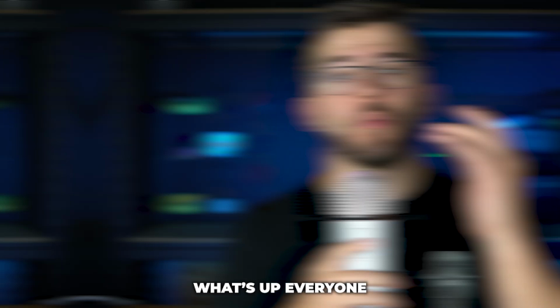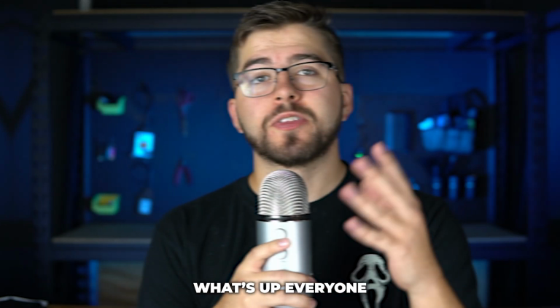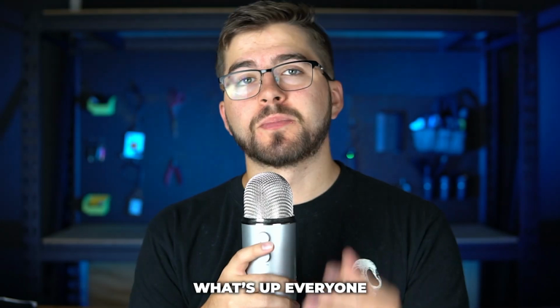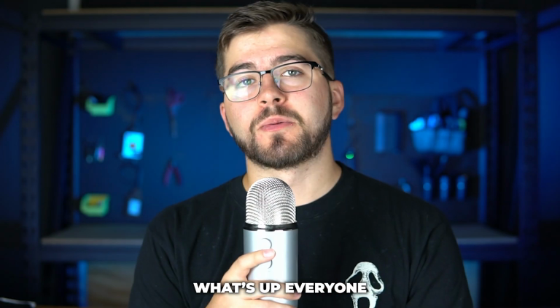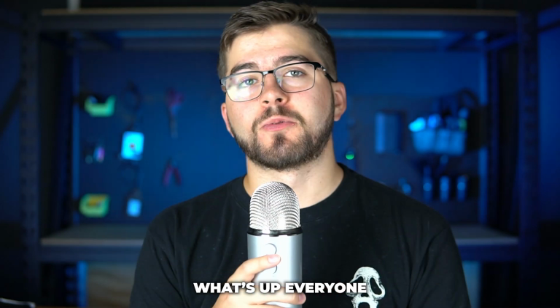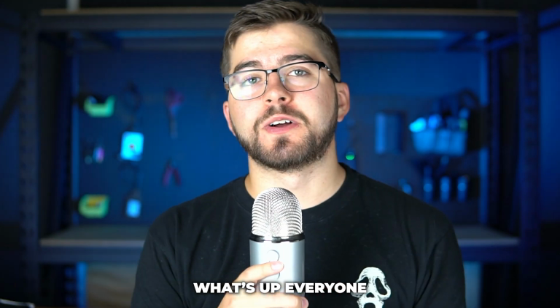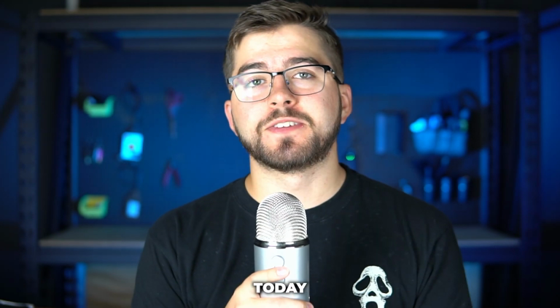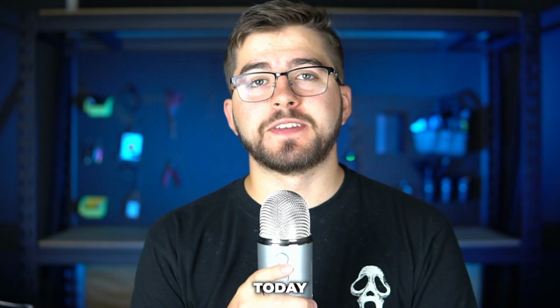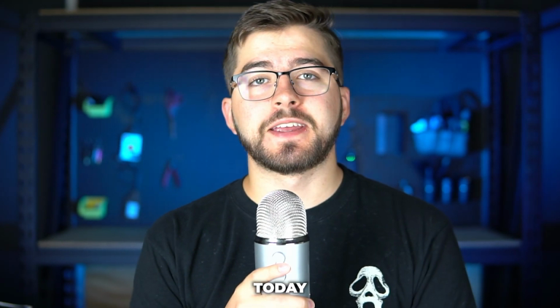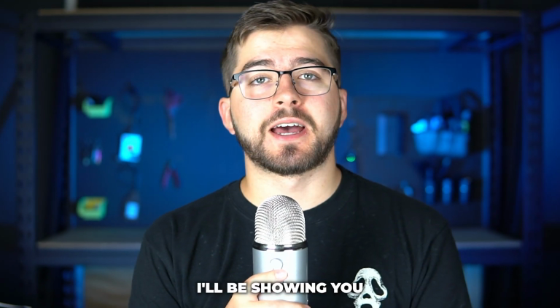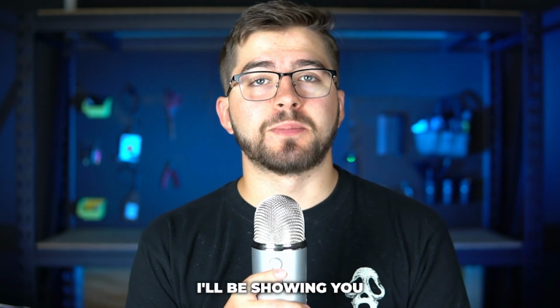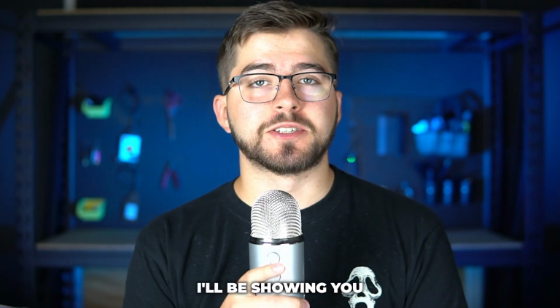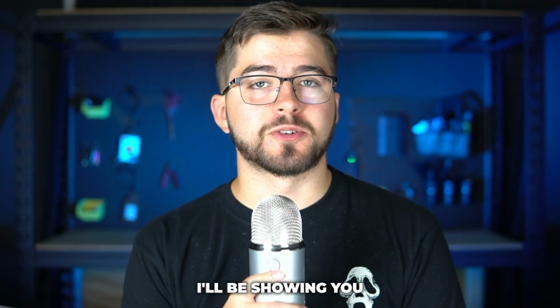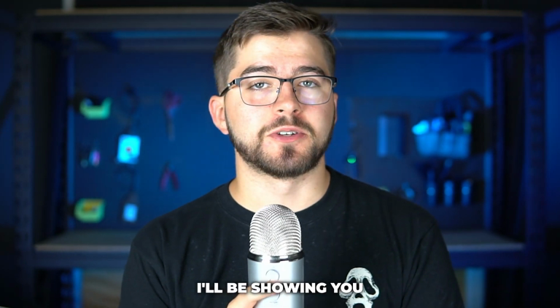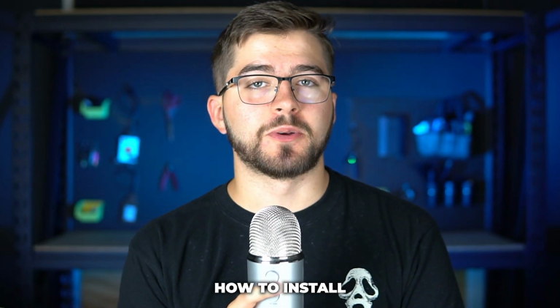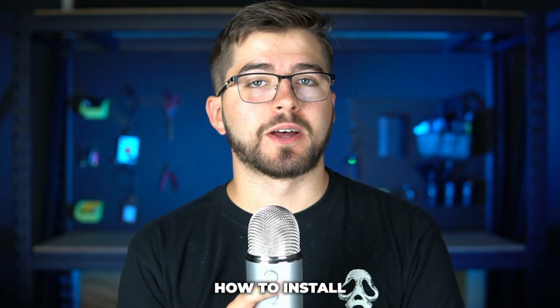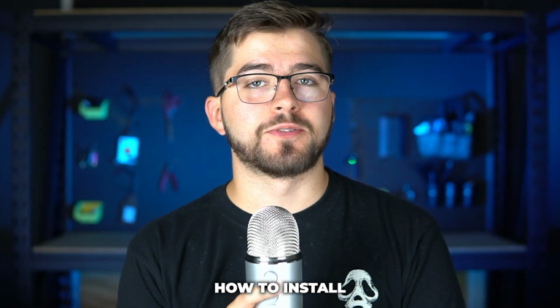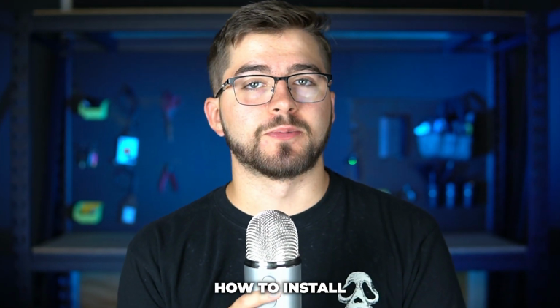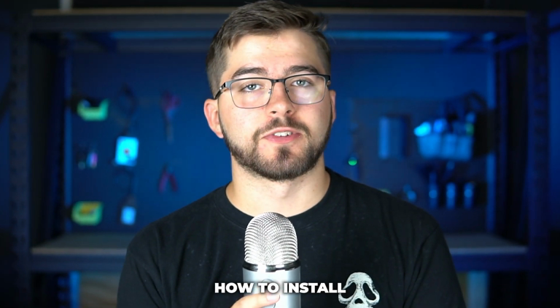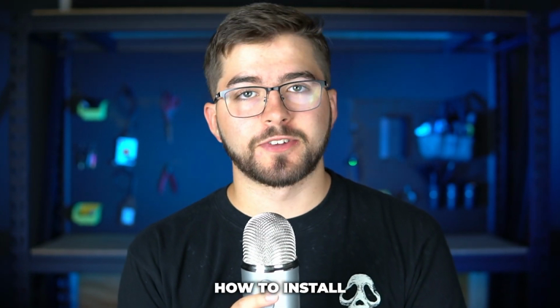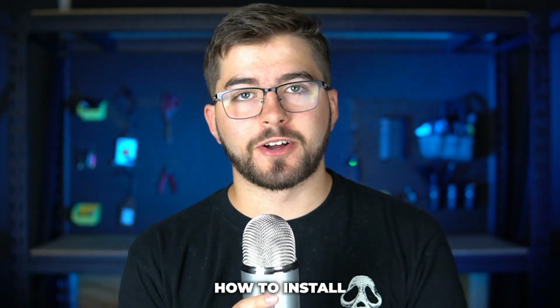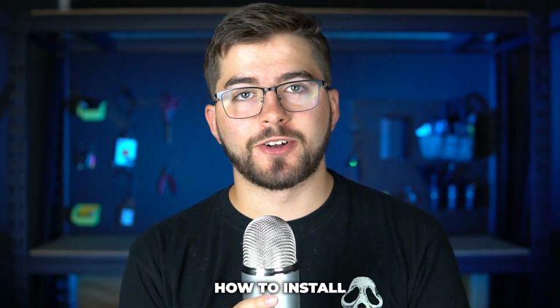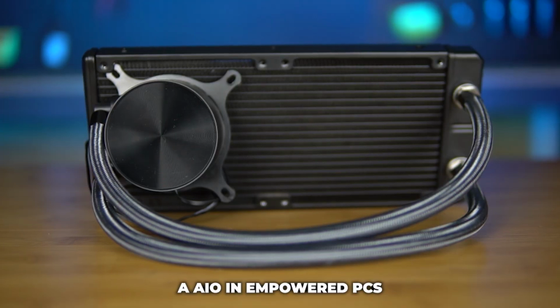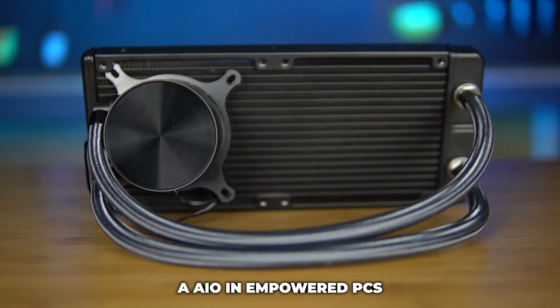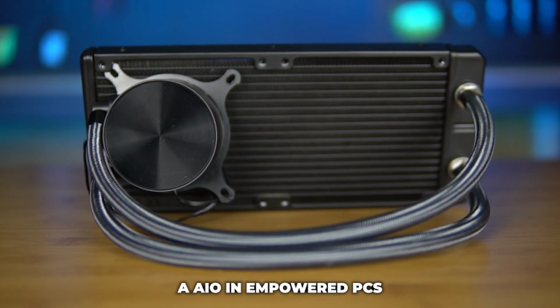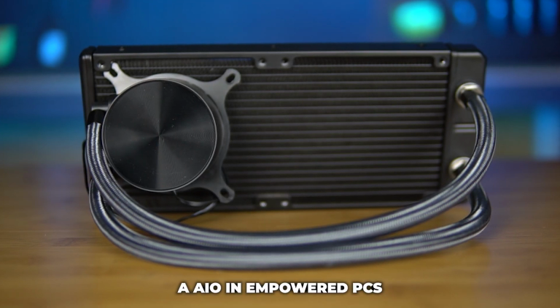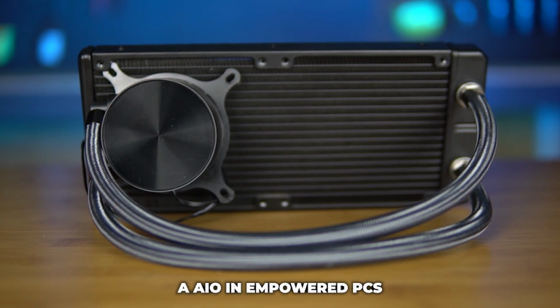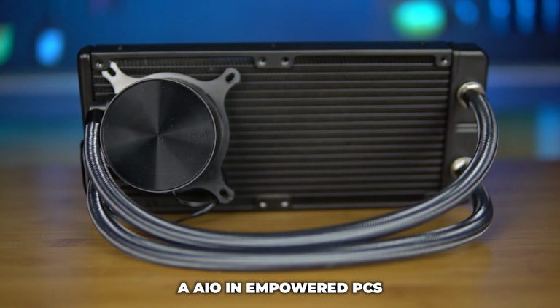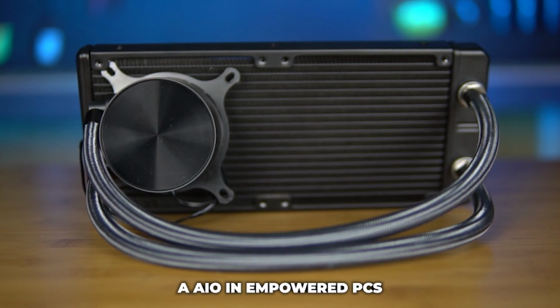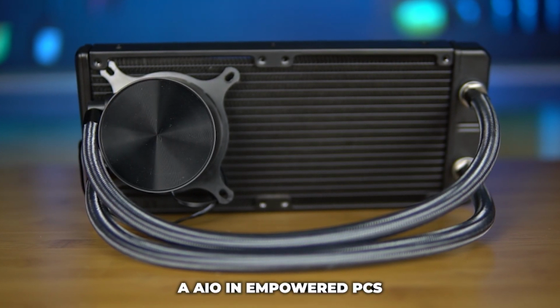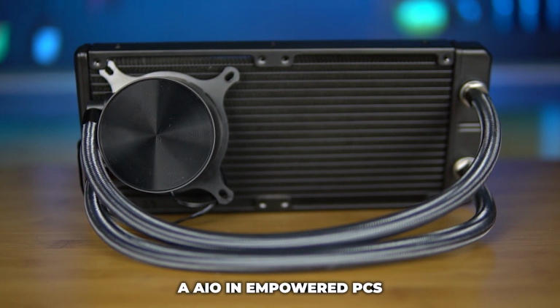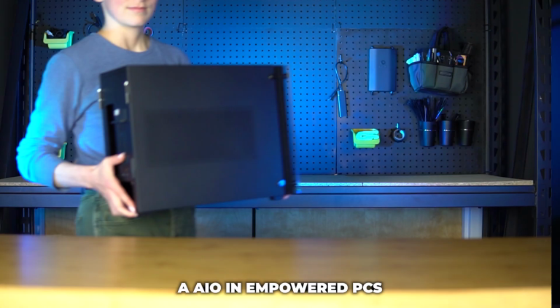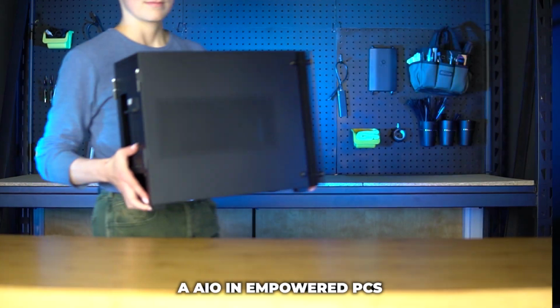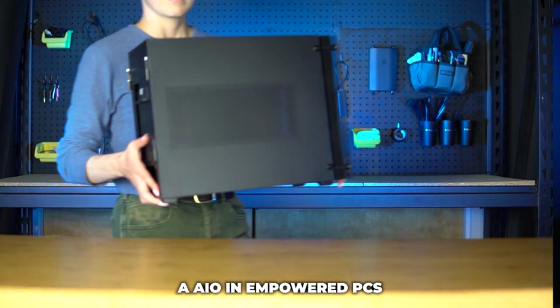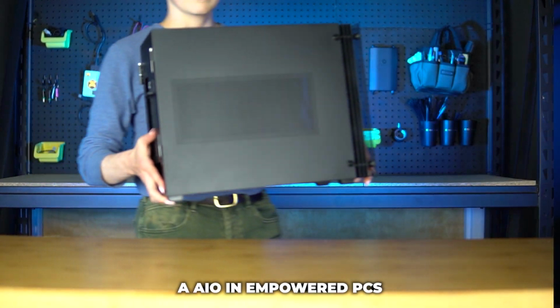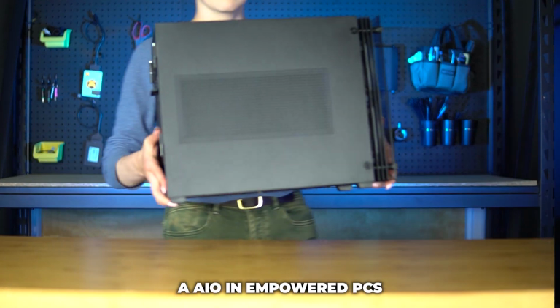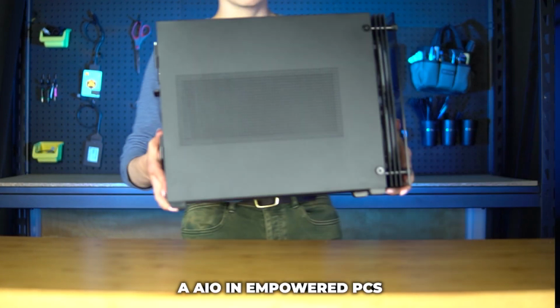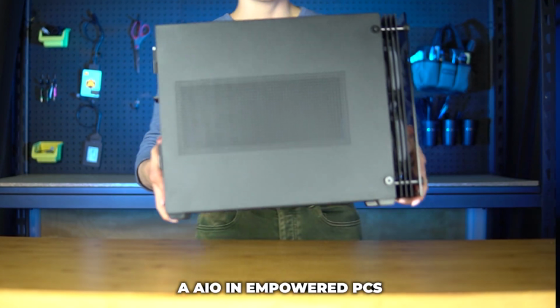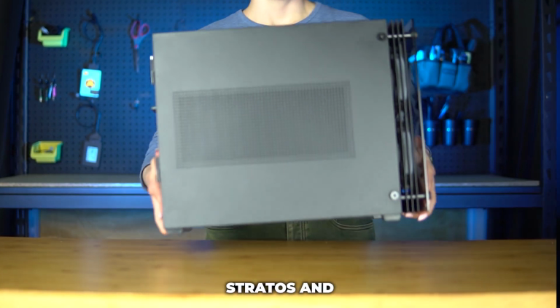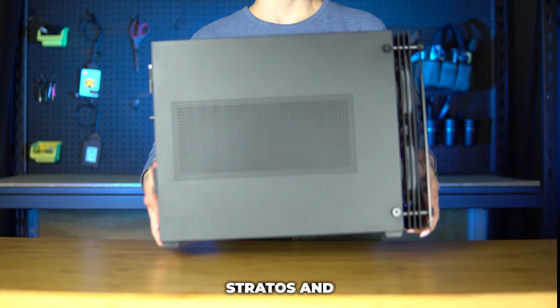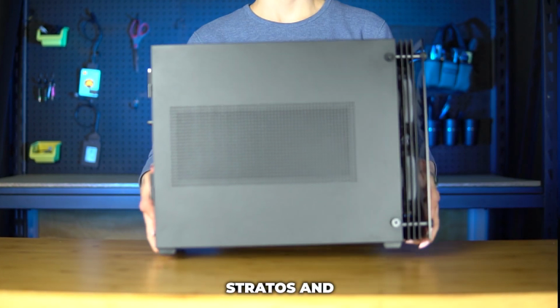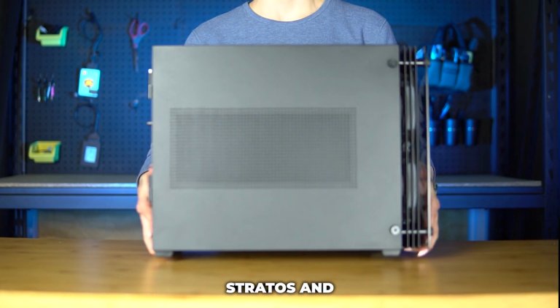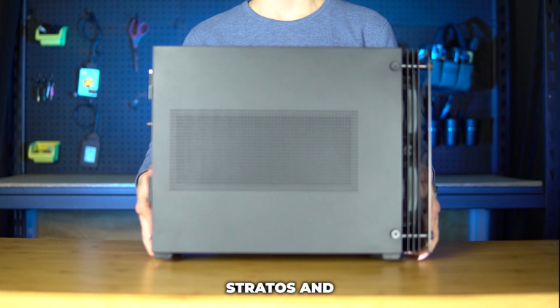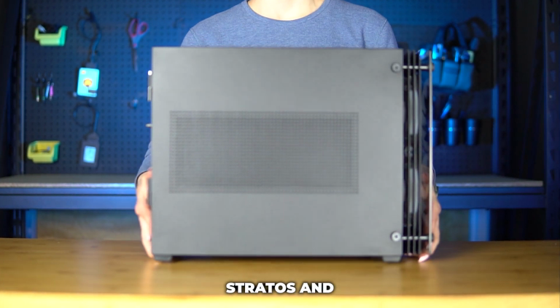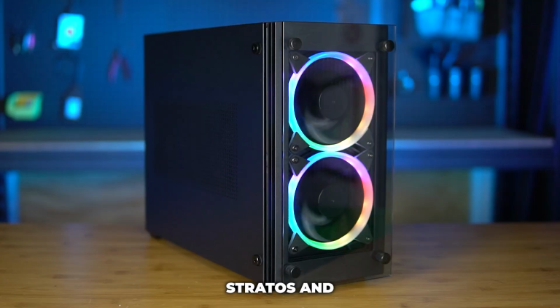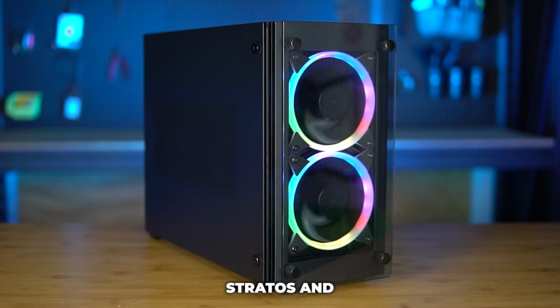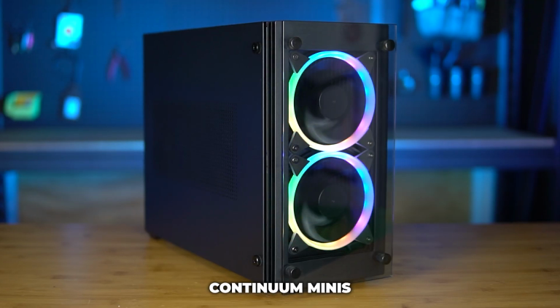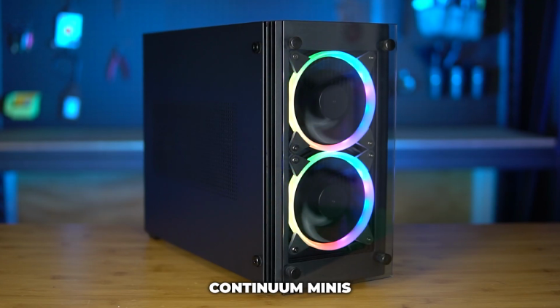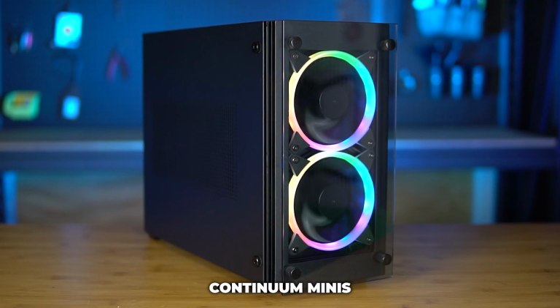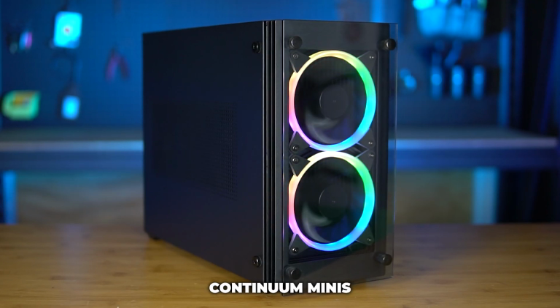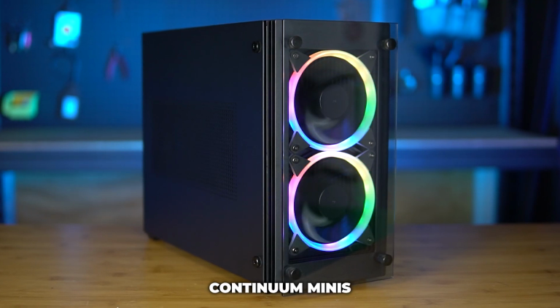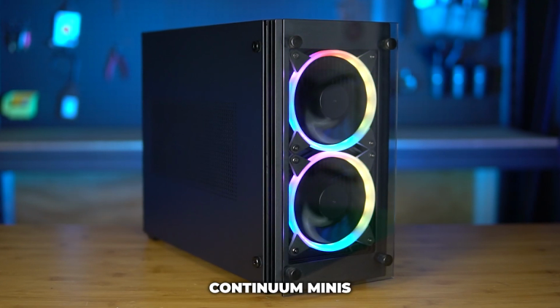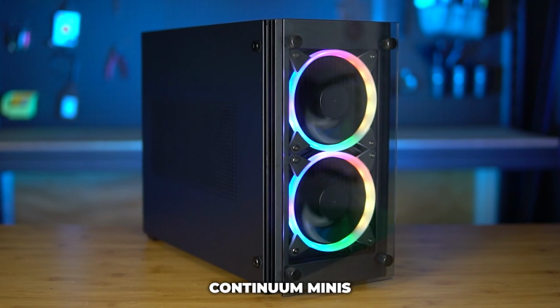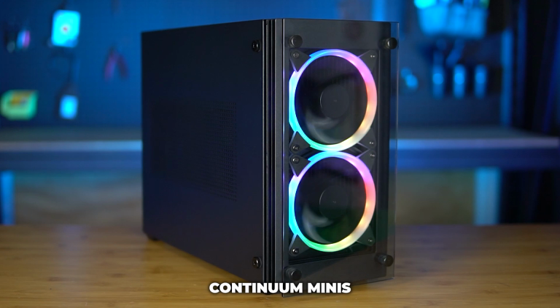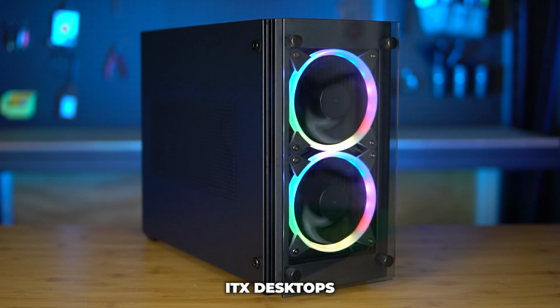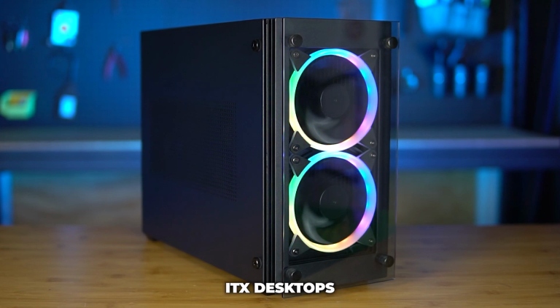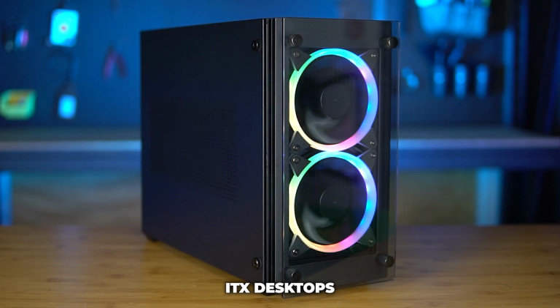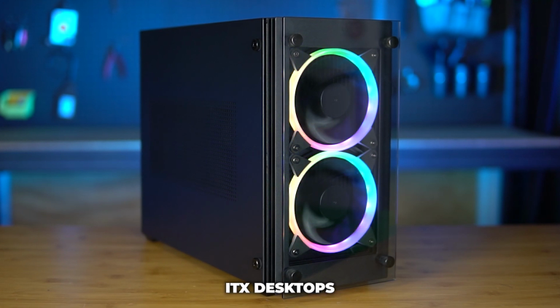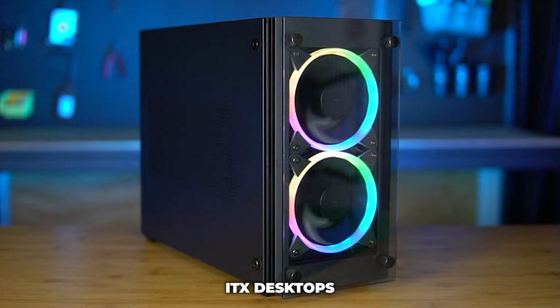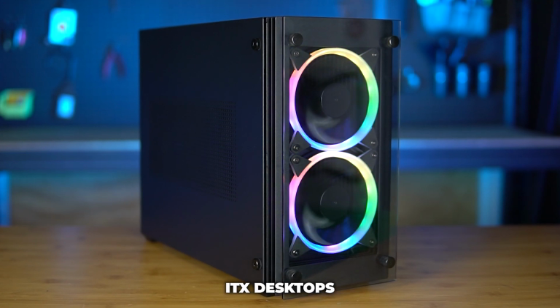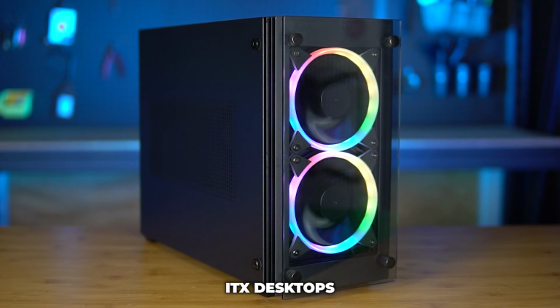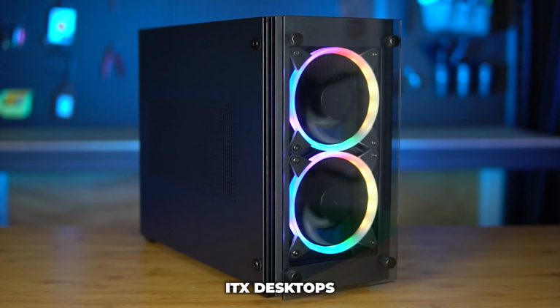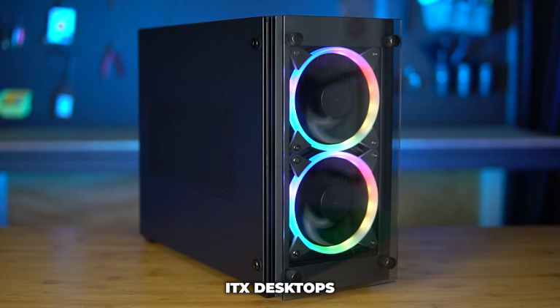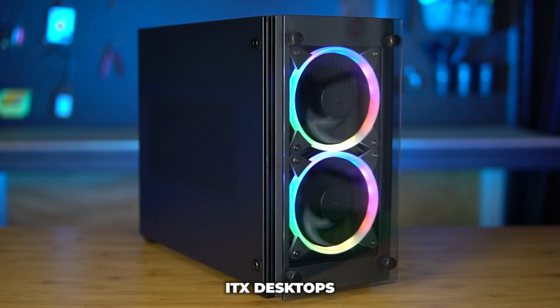What's up everyone, today I'll be showing you how to install an AIO in Empowered PC Stratos and Continuum Mini ITX desktops.